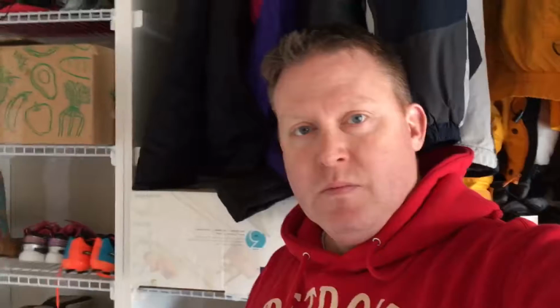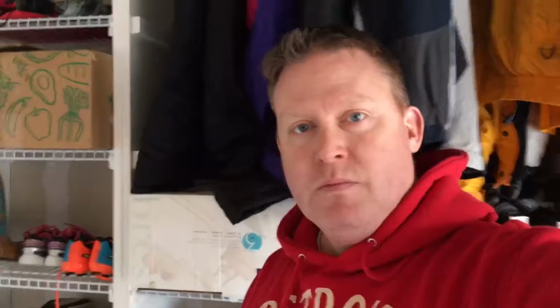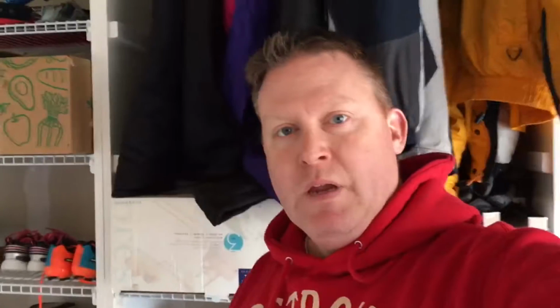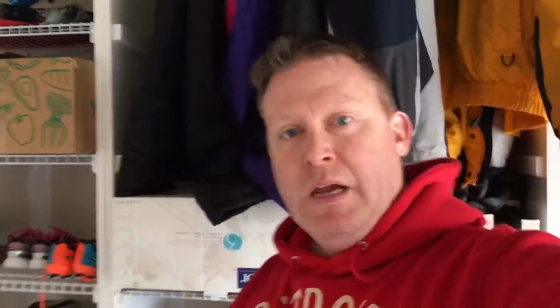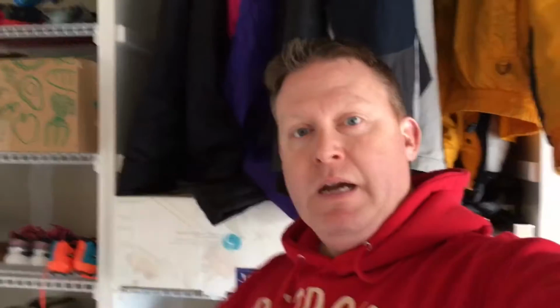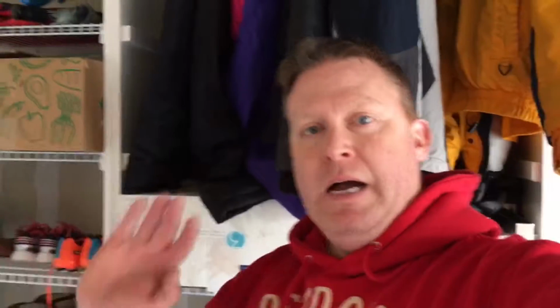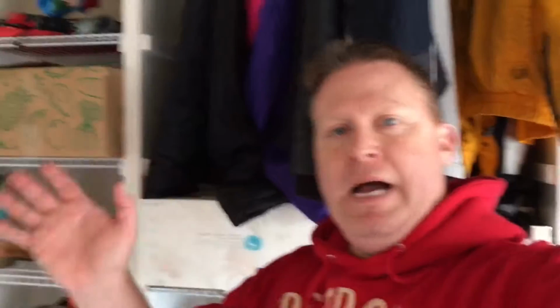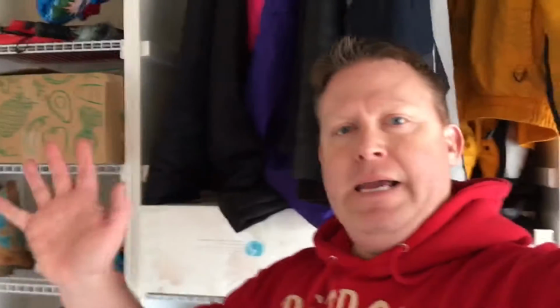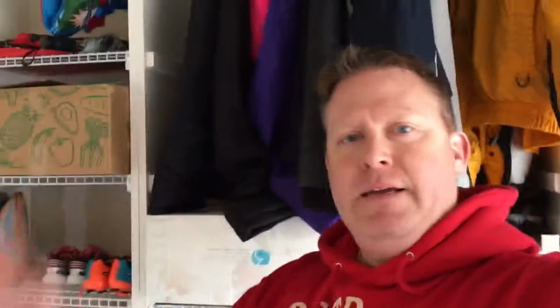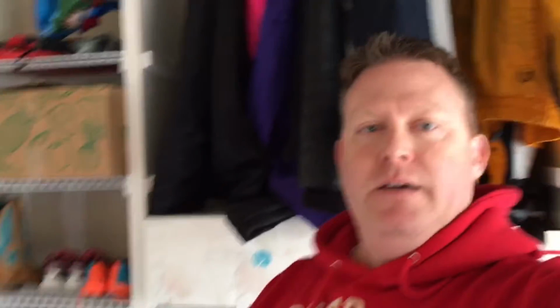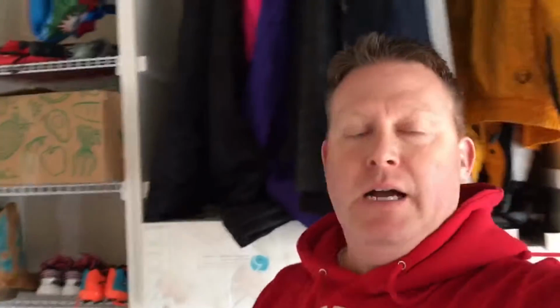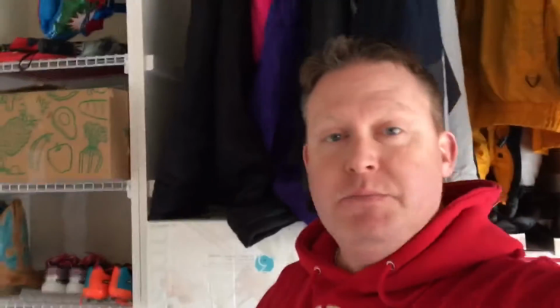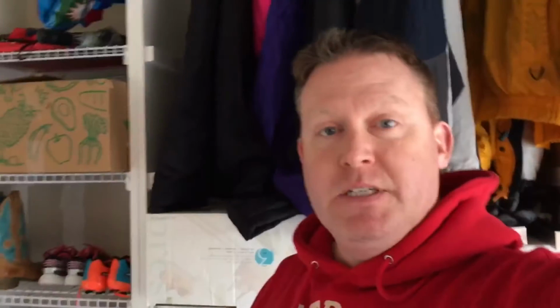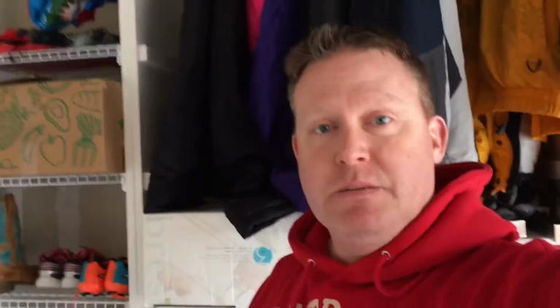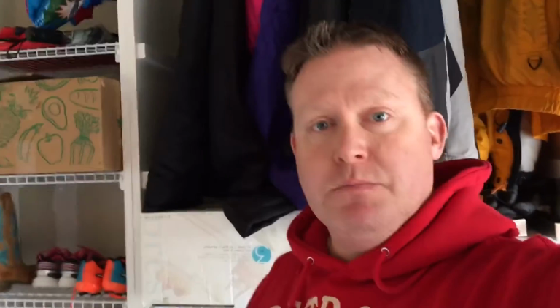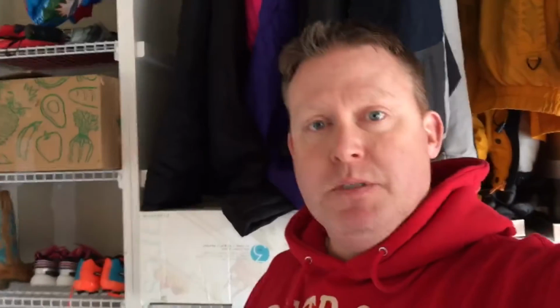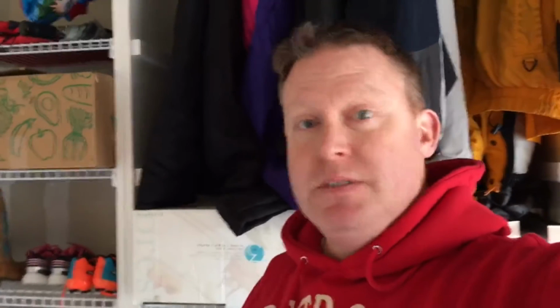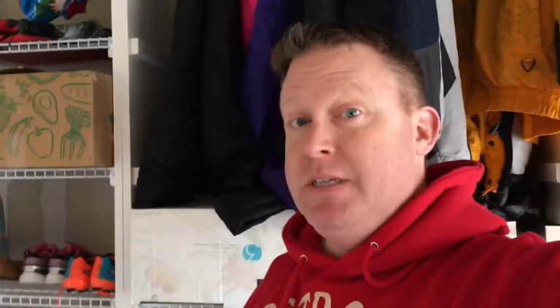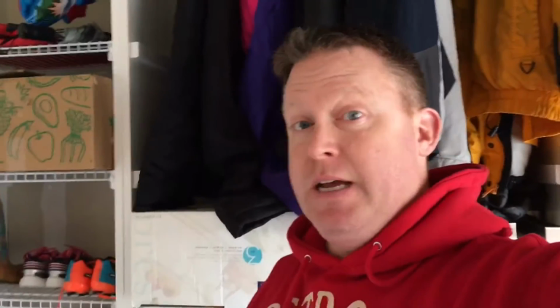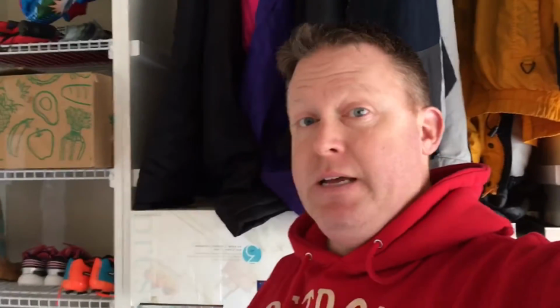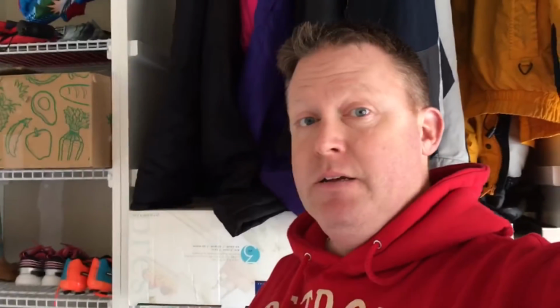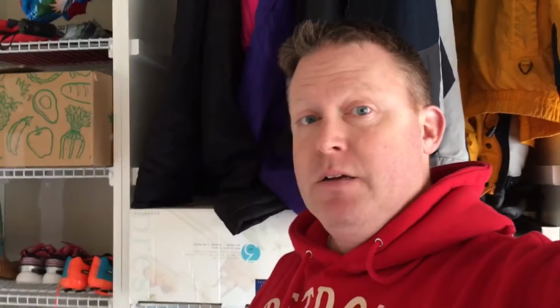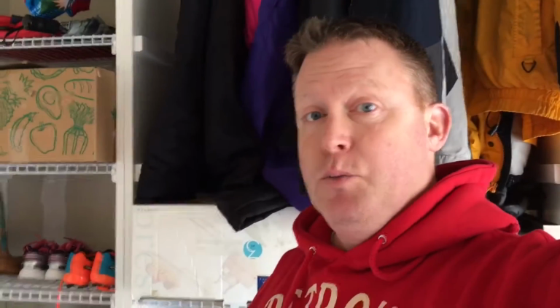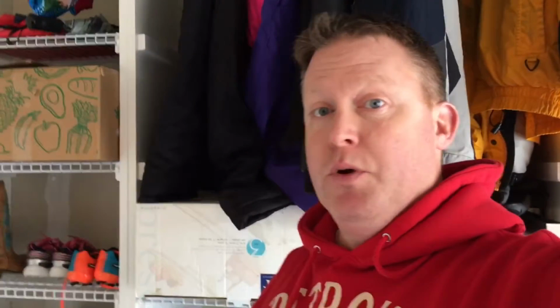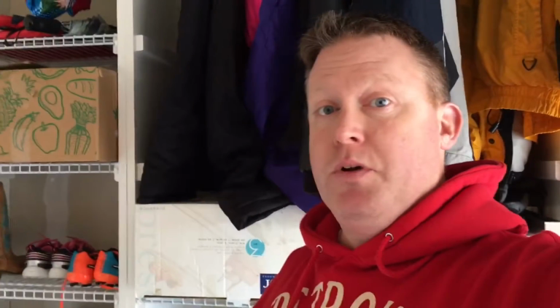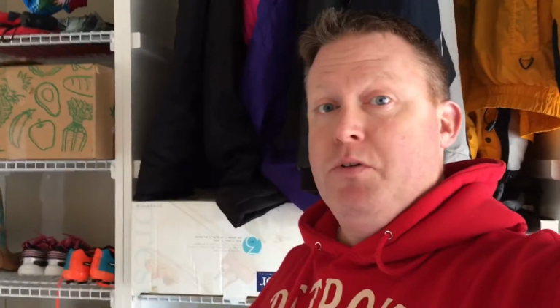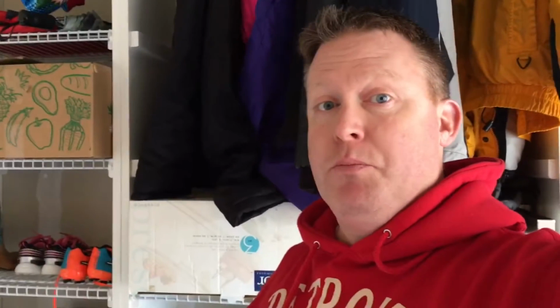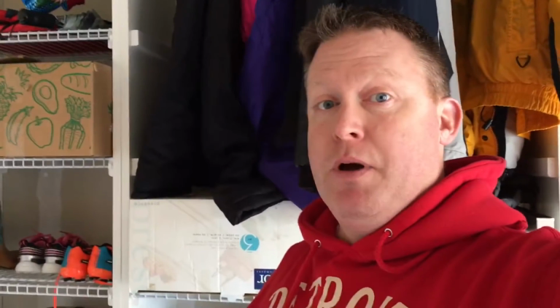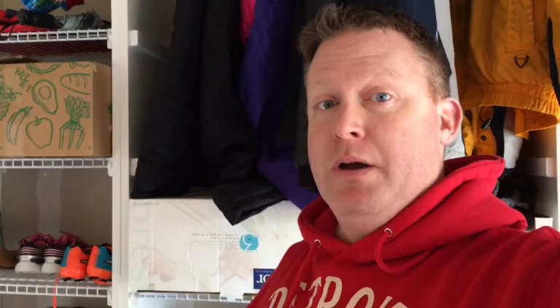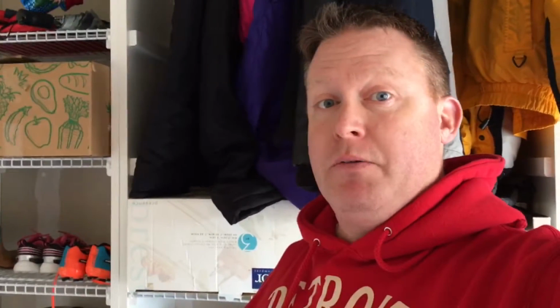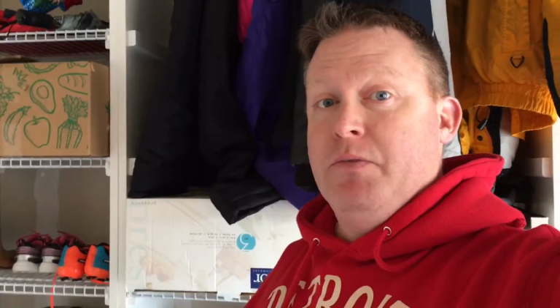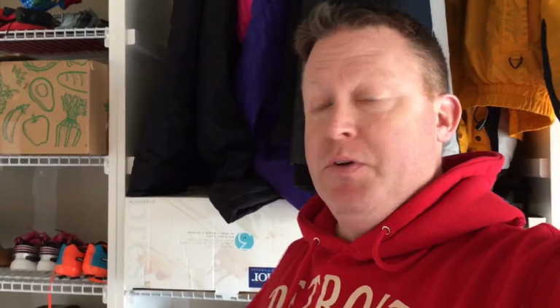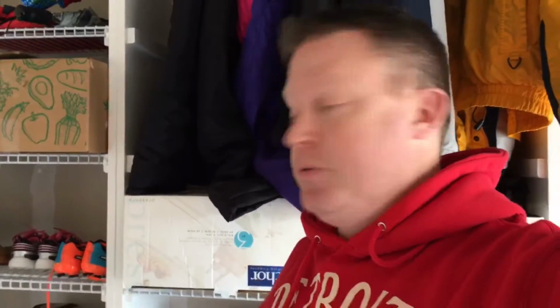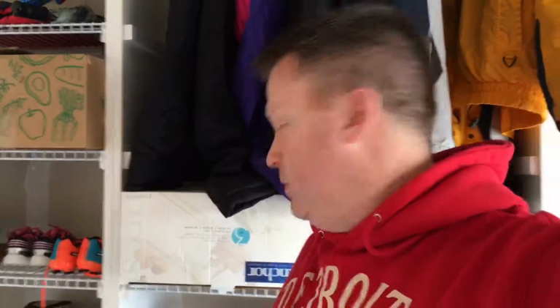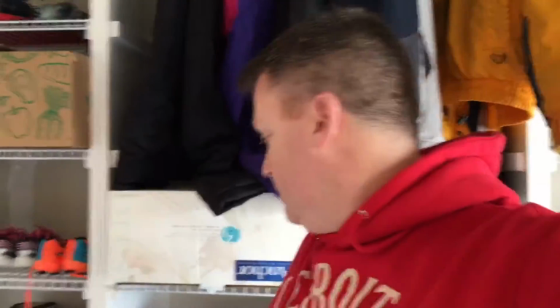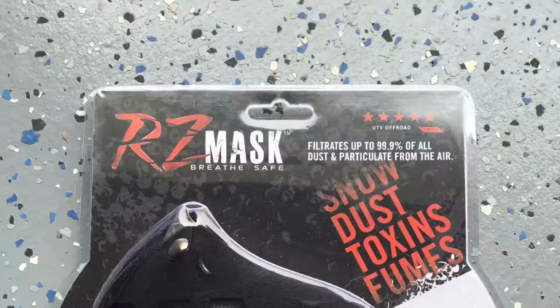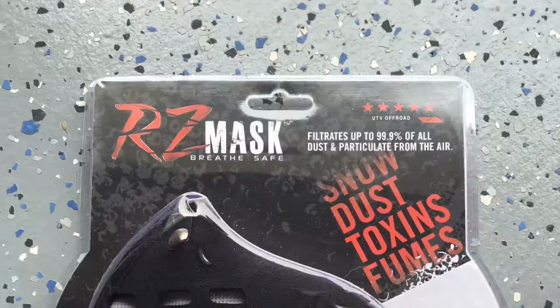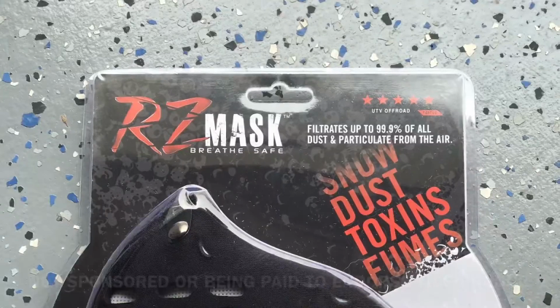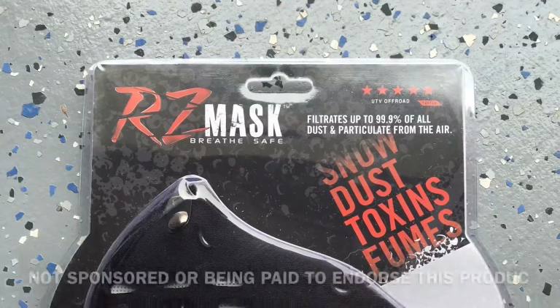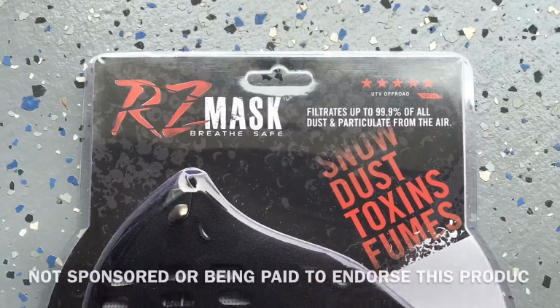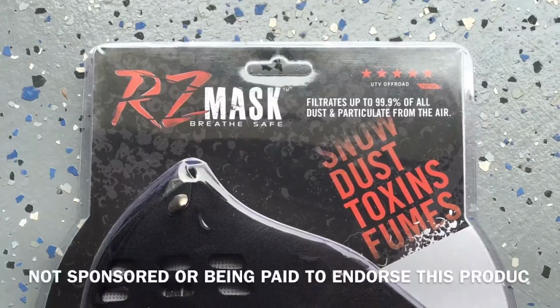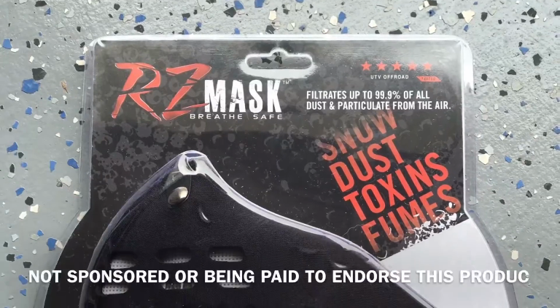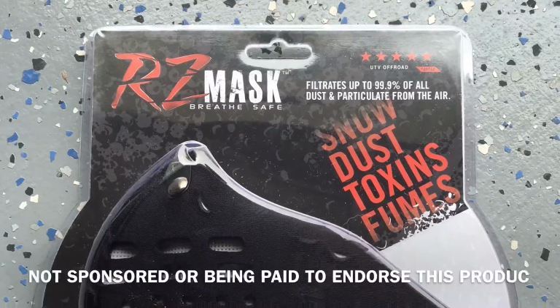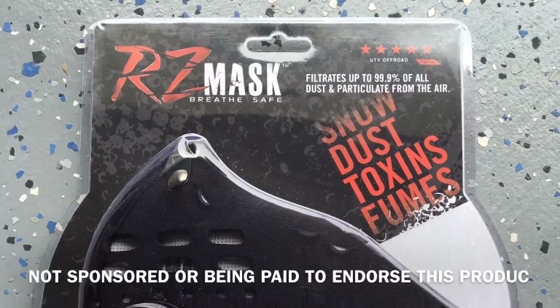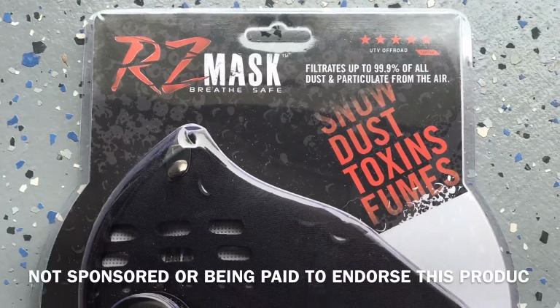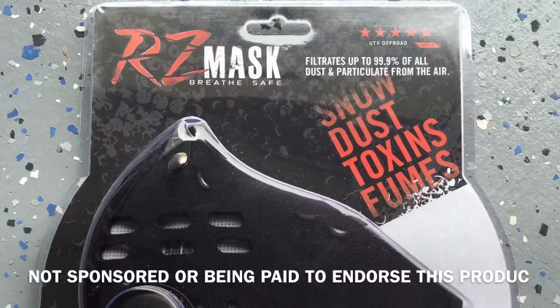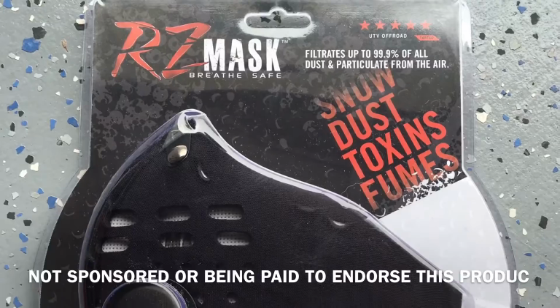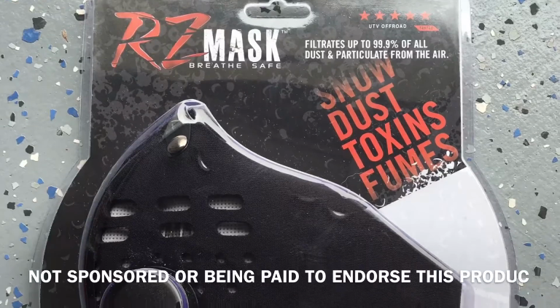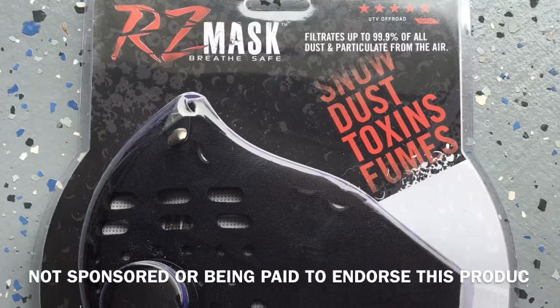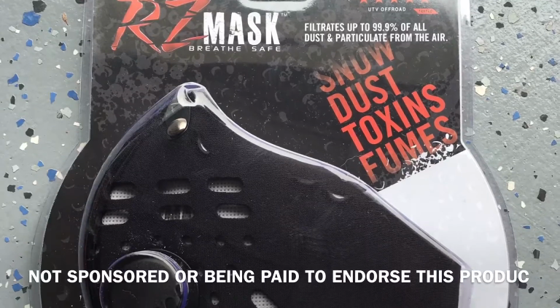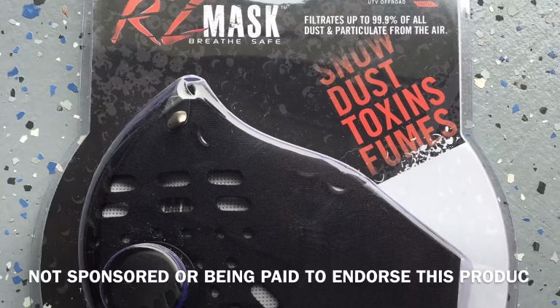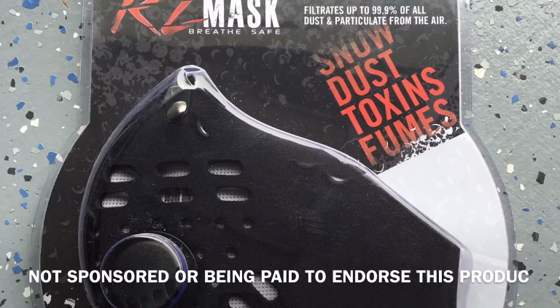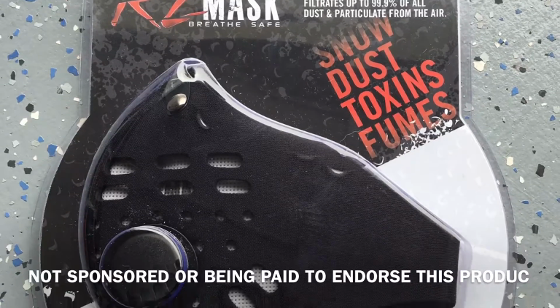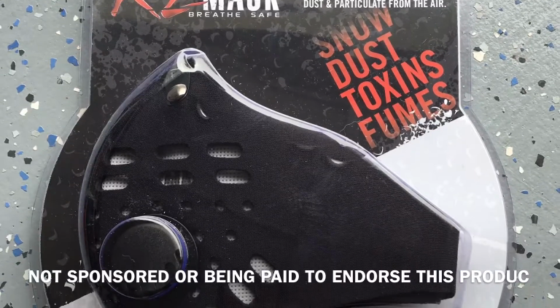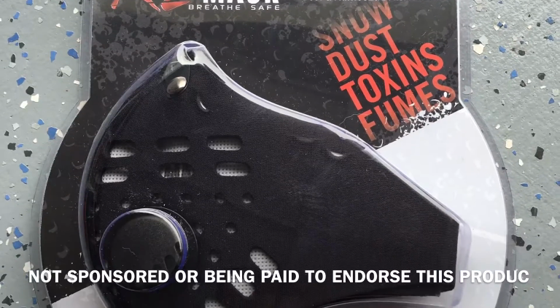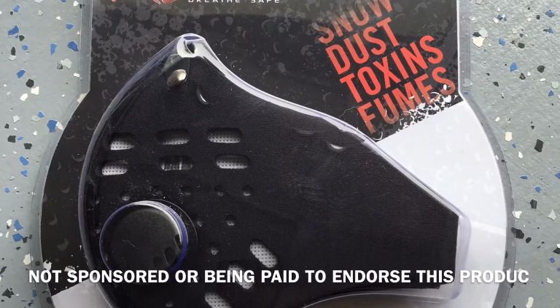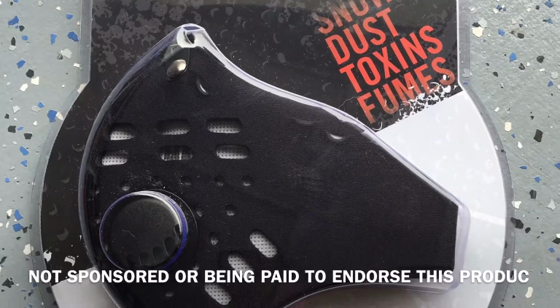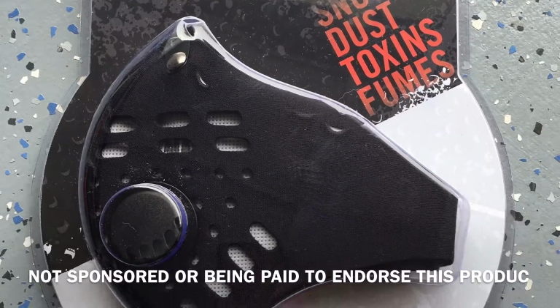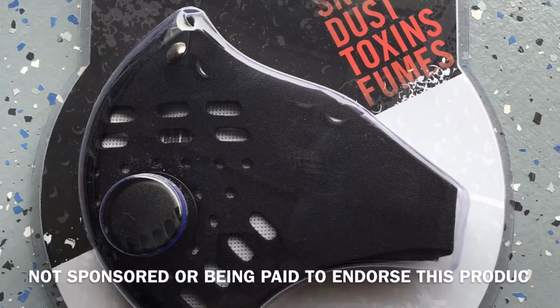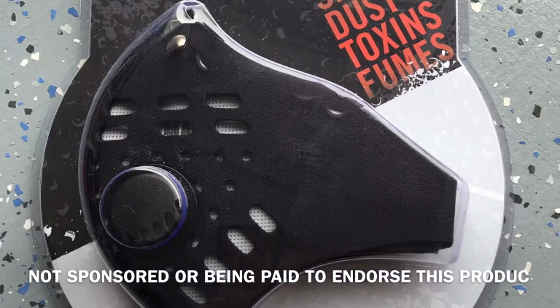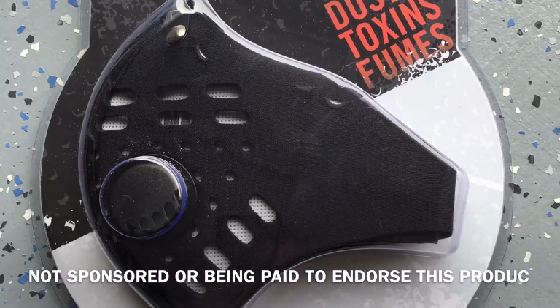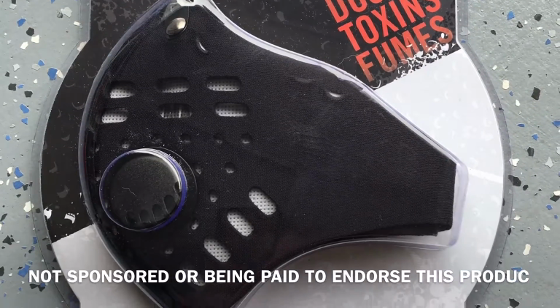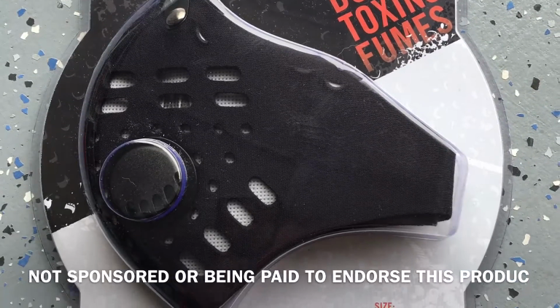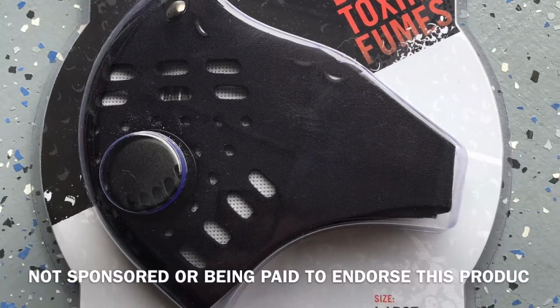Hi, I'm Tim. Today we're gonna do a product review of the RZ dust mask.